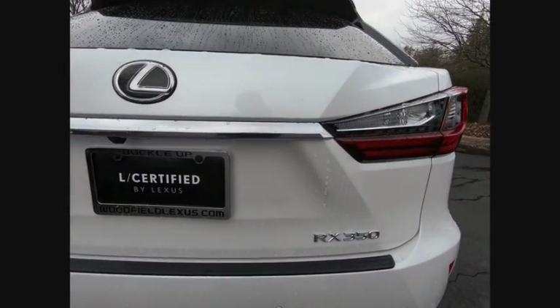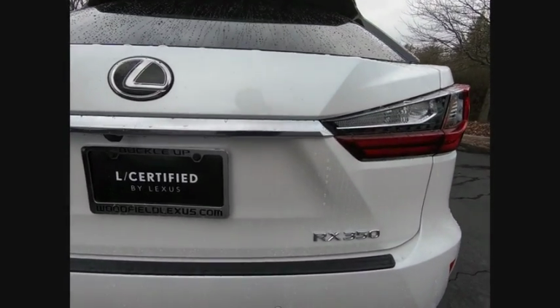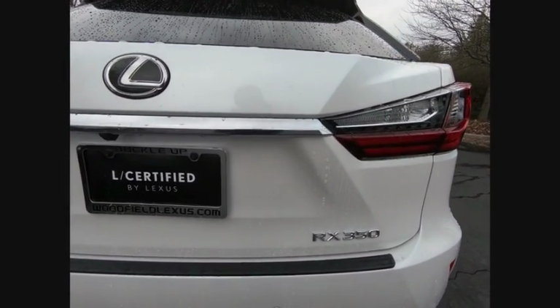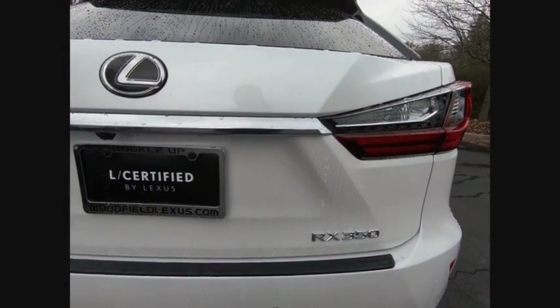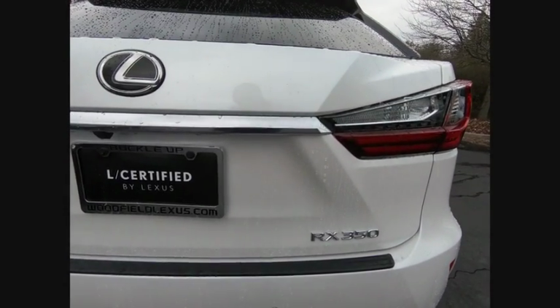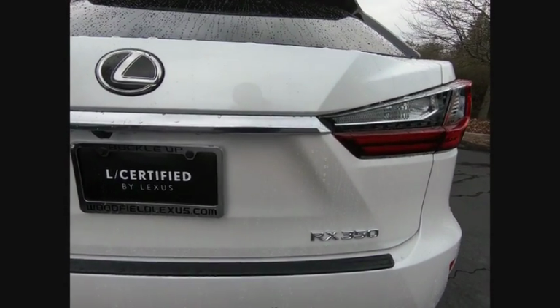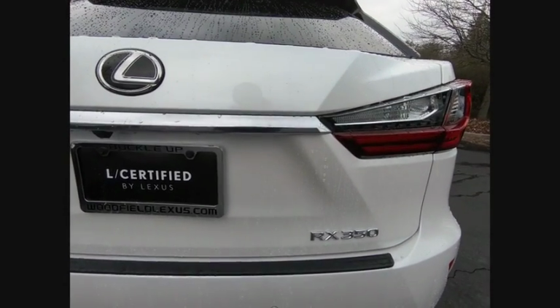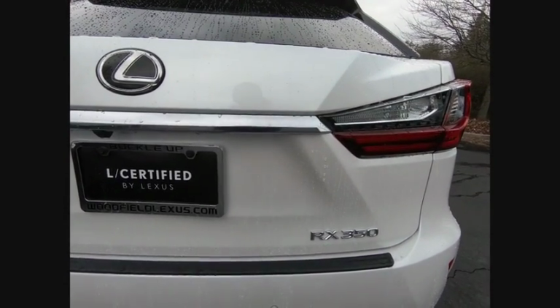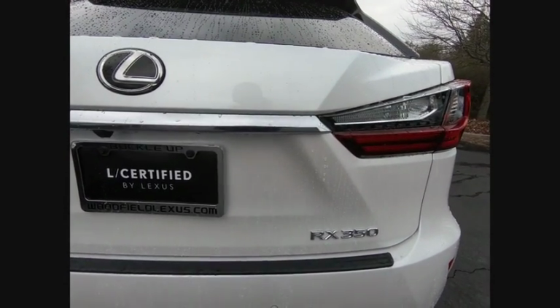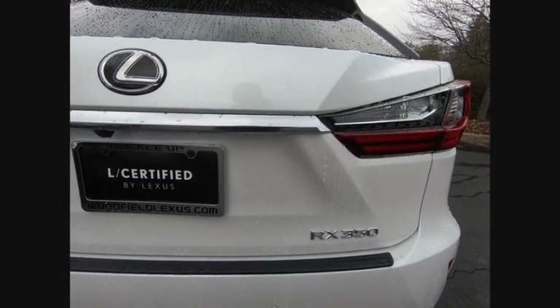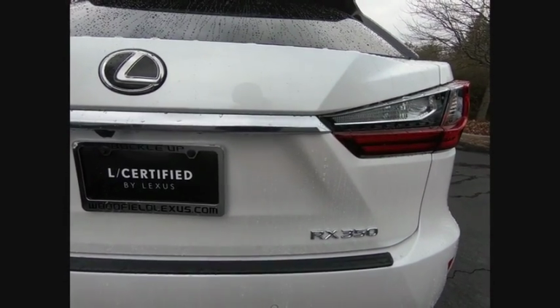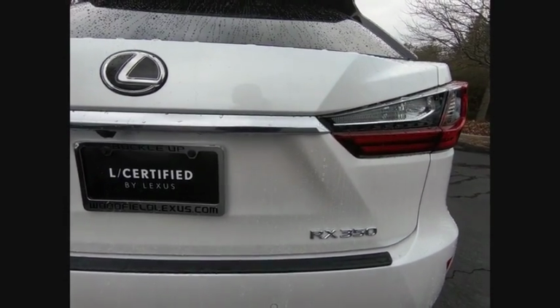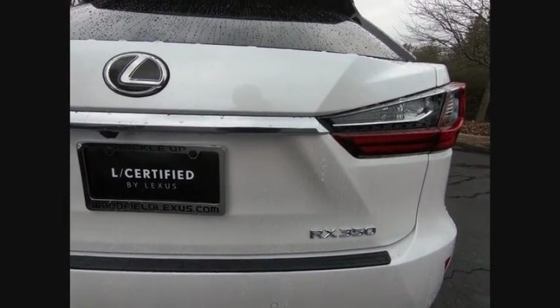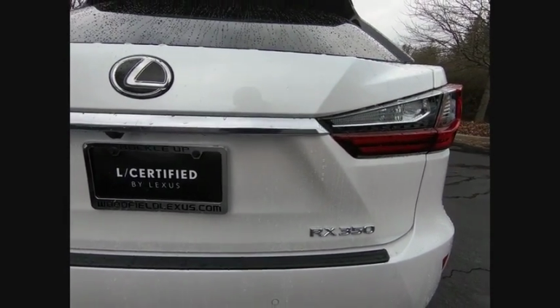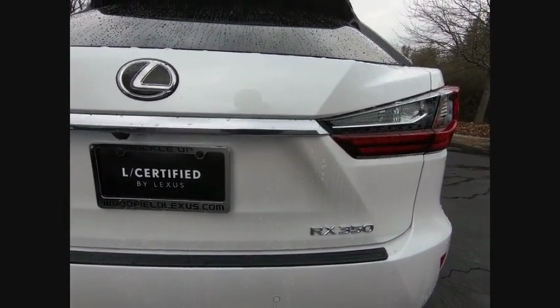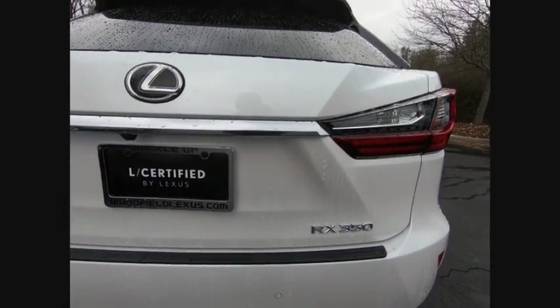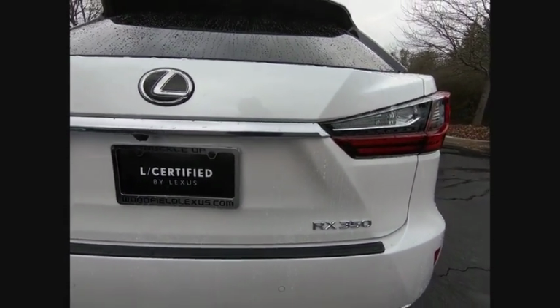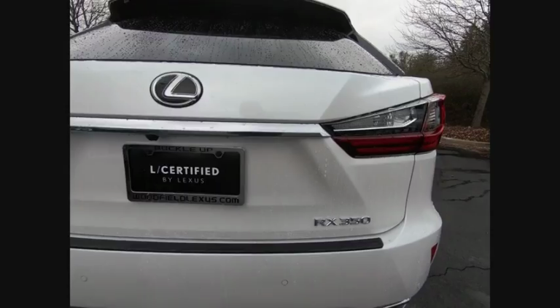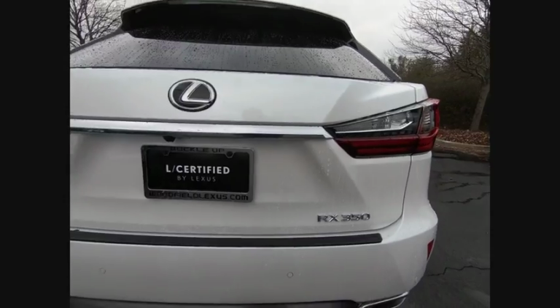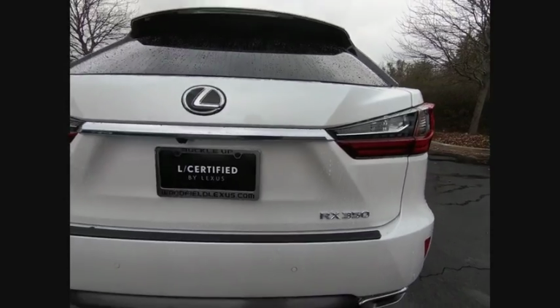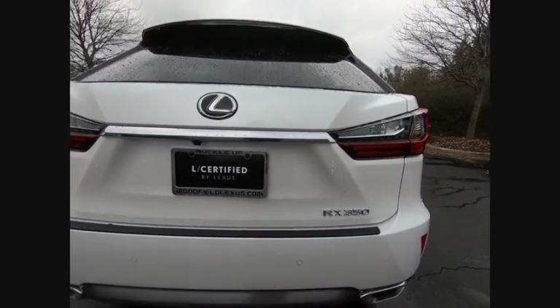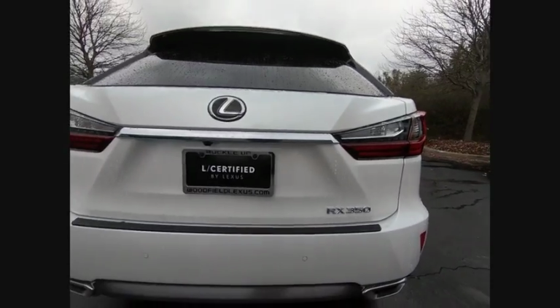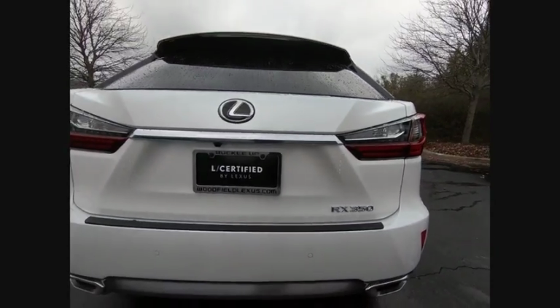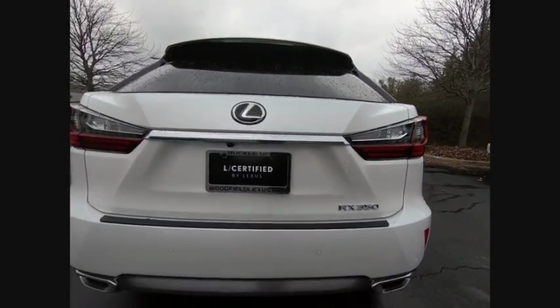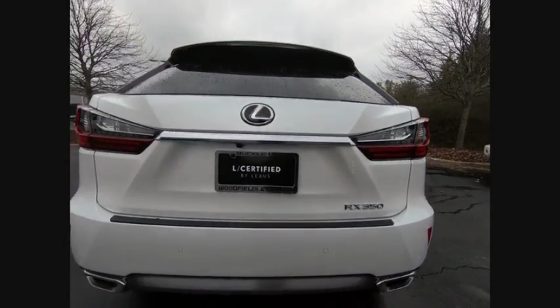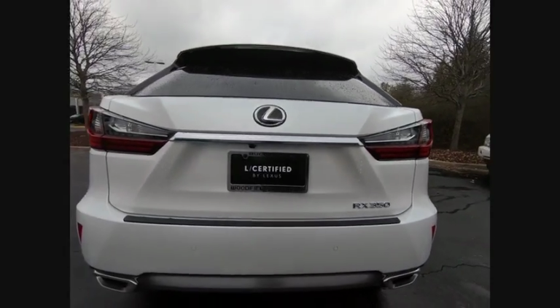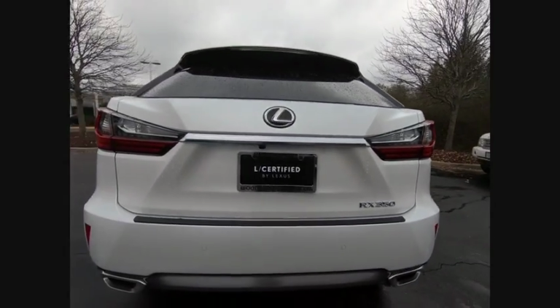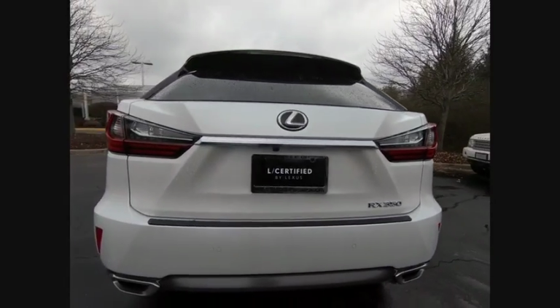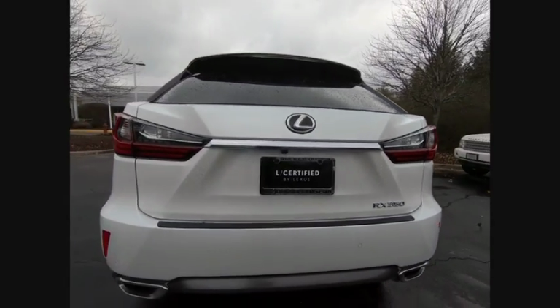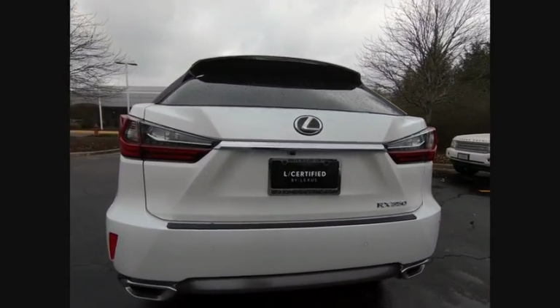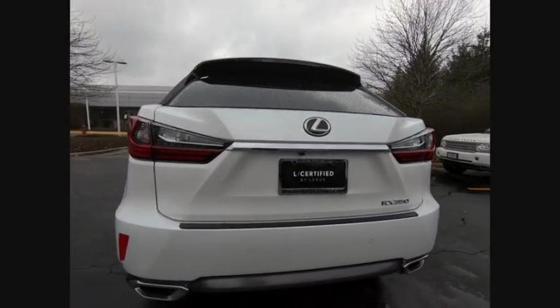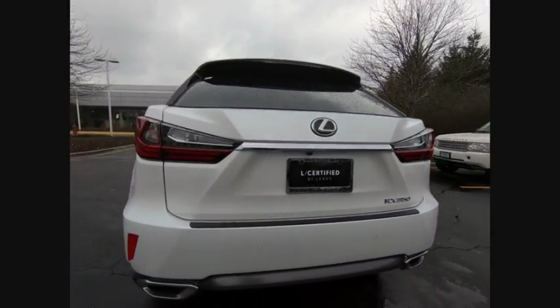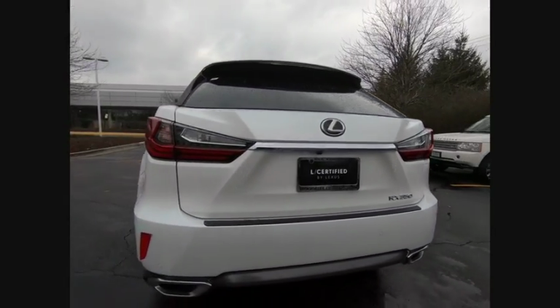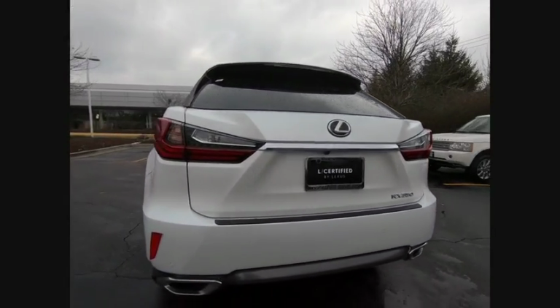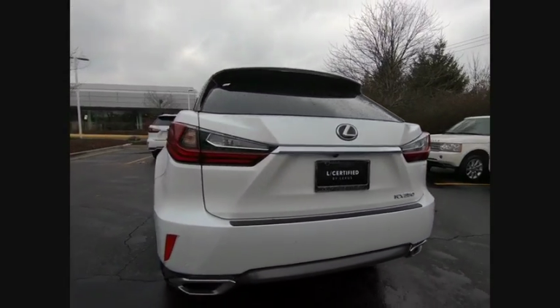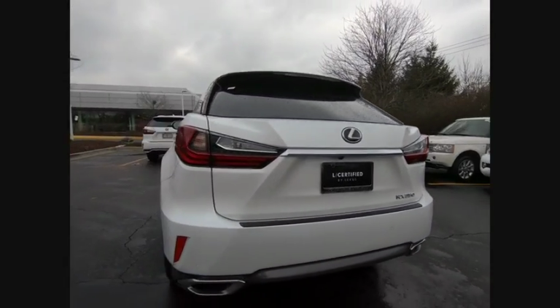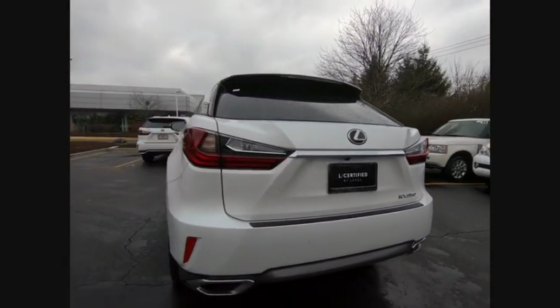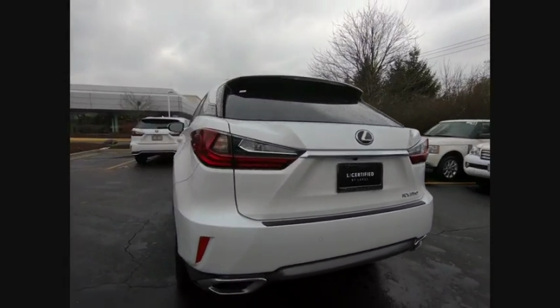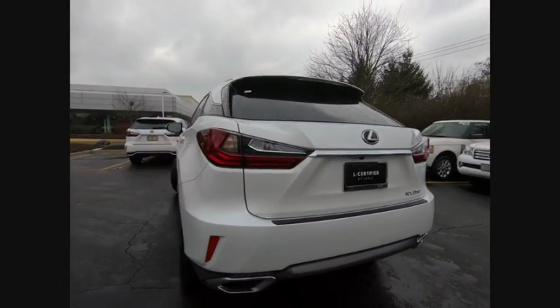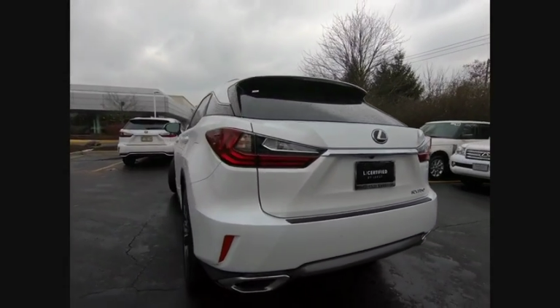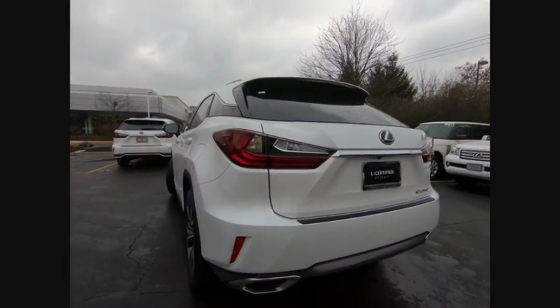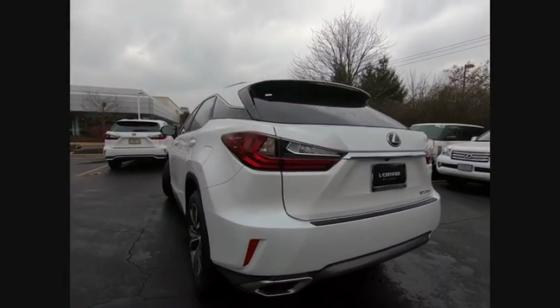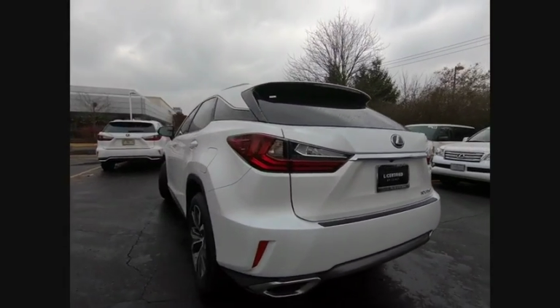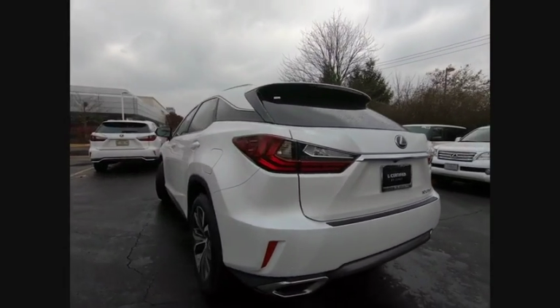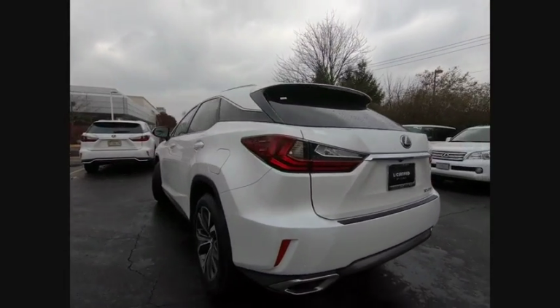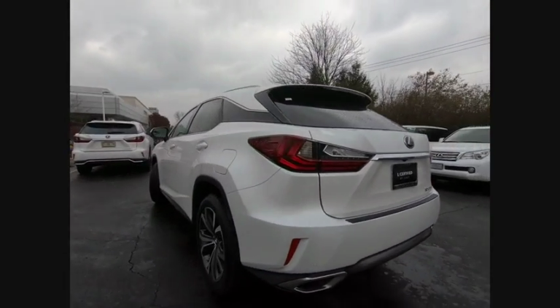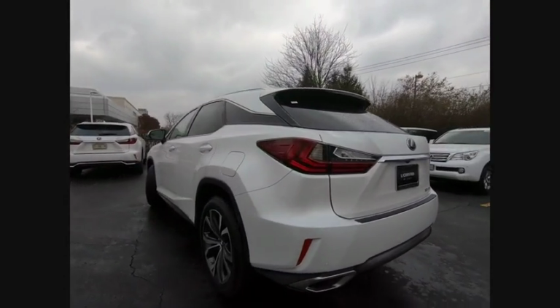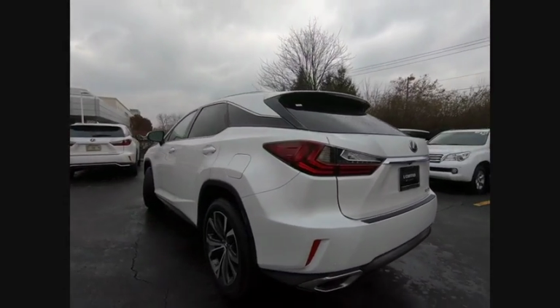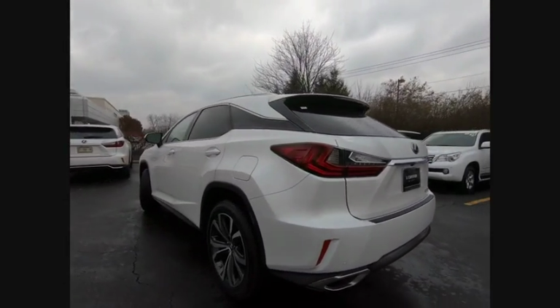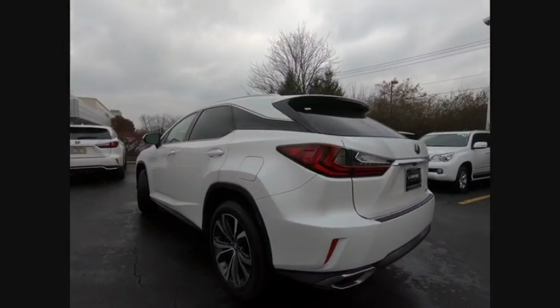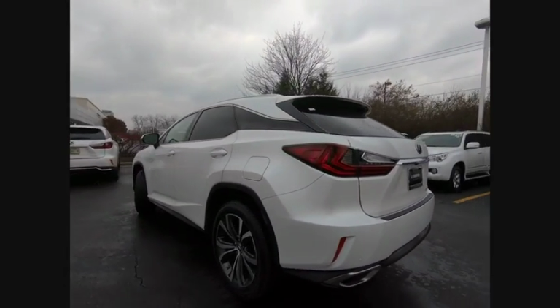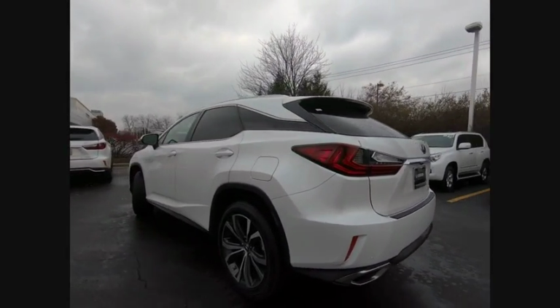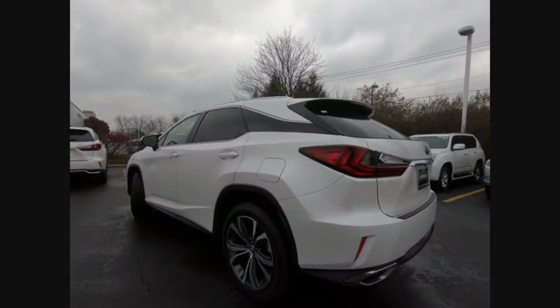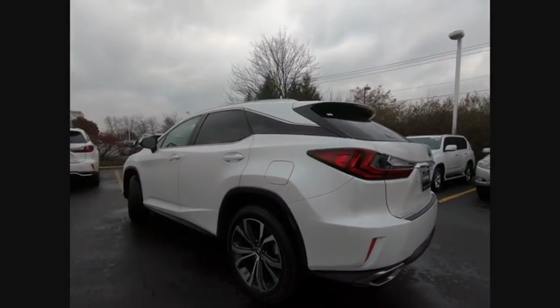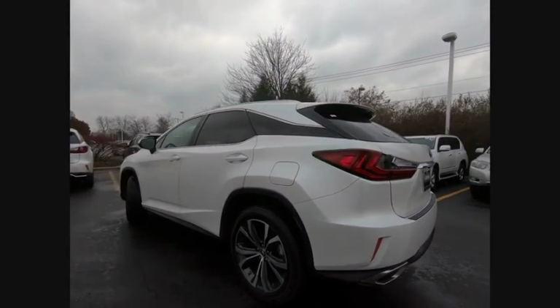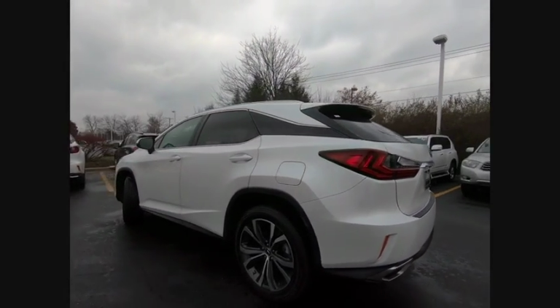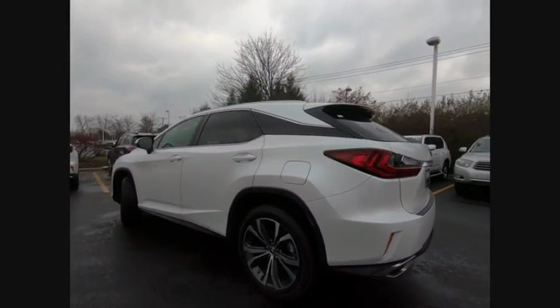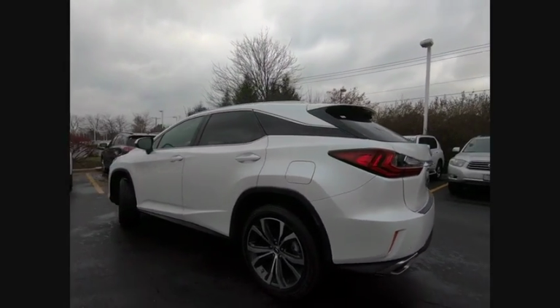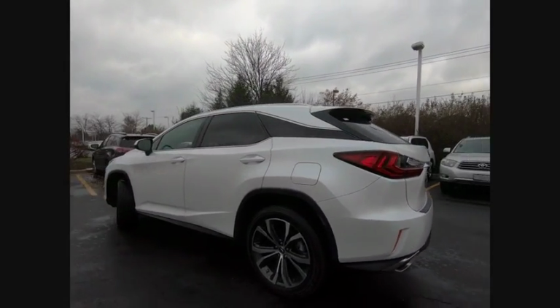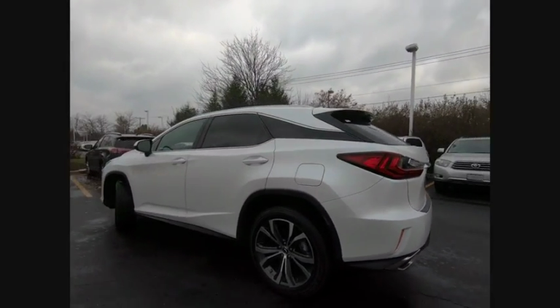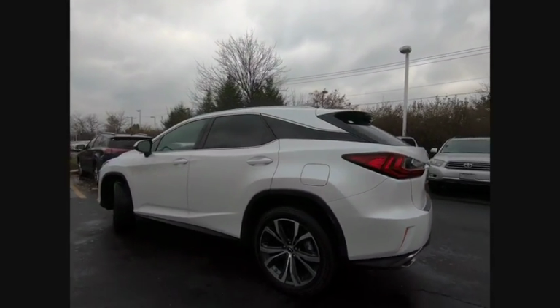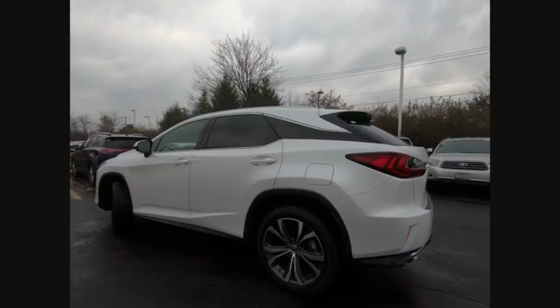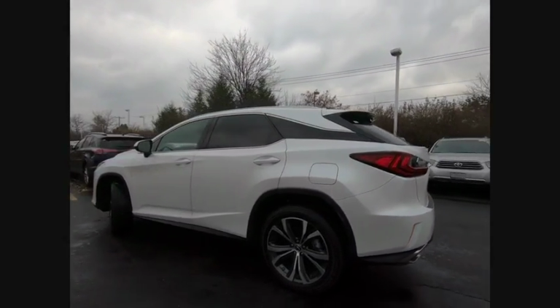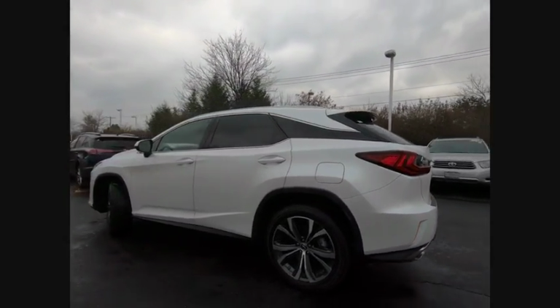It is priced below $55,000, and this vehicle has less than 2,000 miles. Here are some of this vehicle's great options.